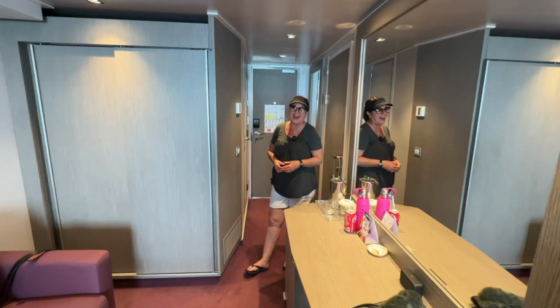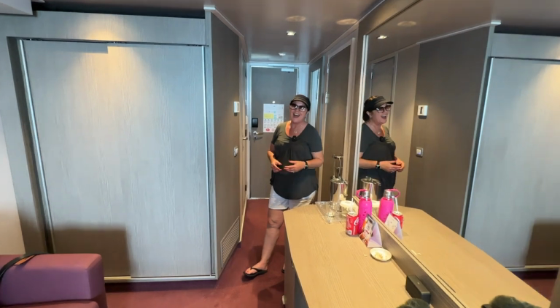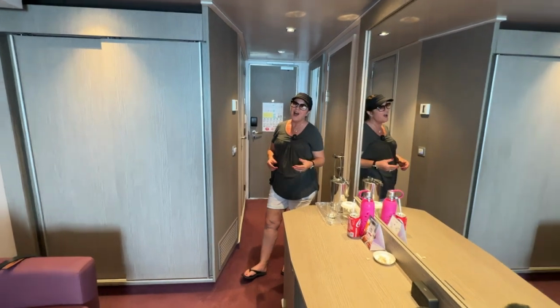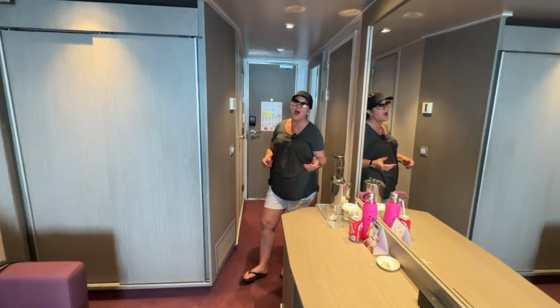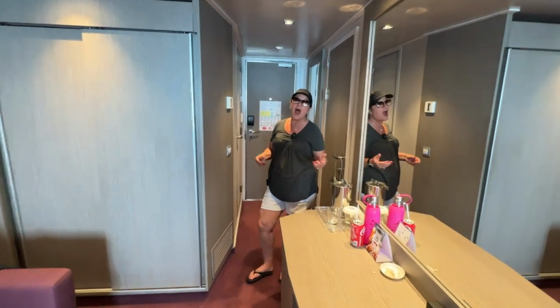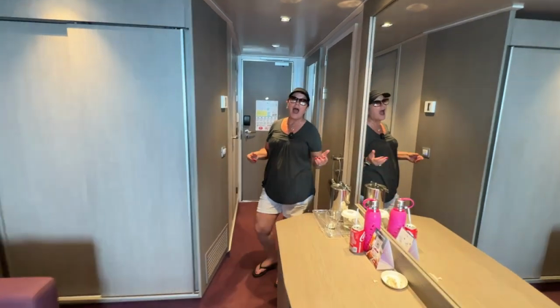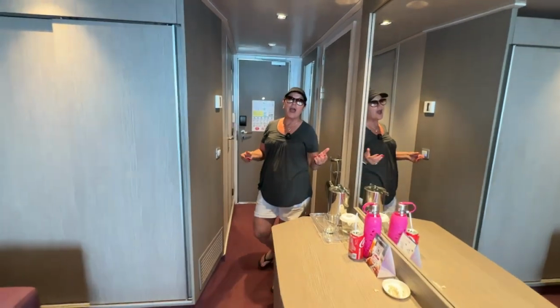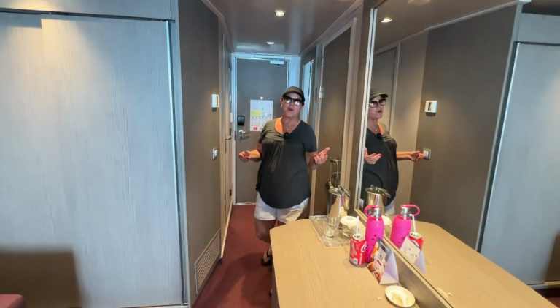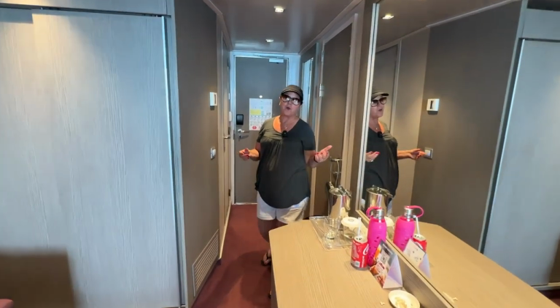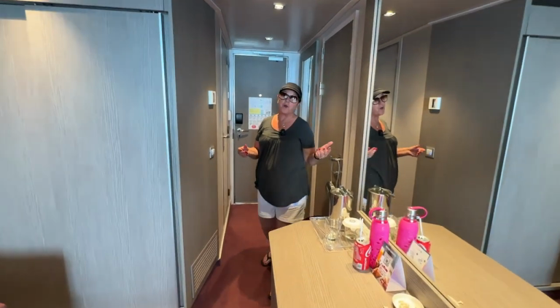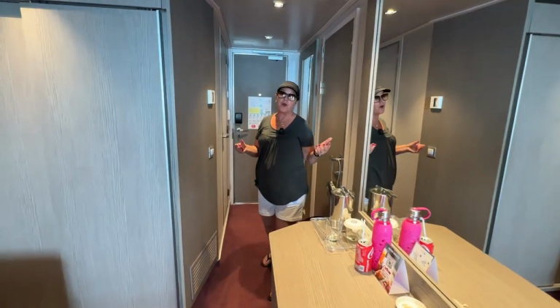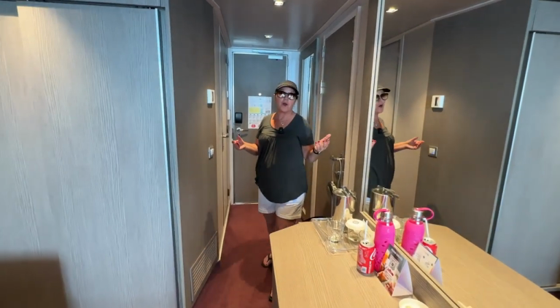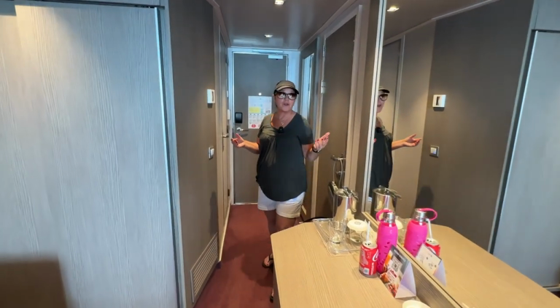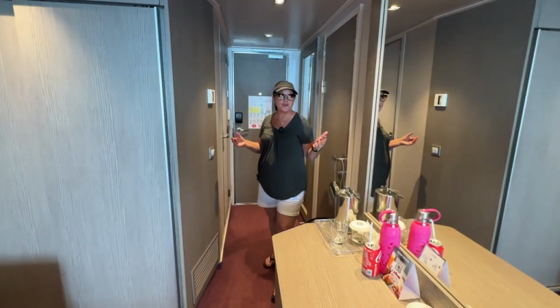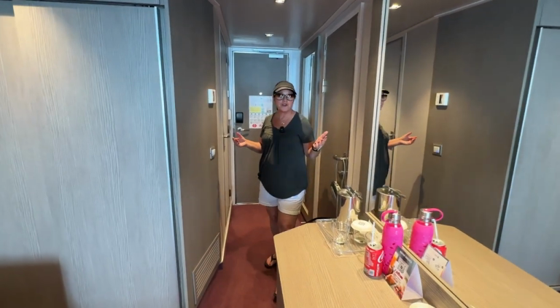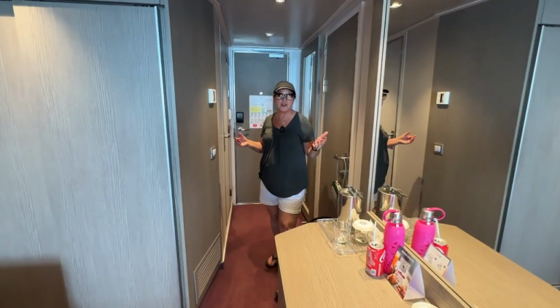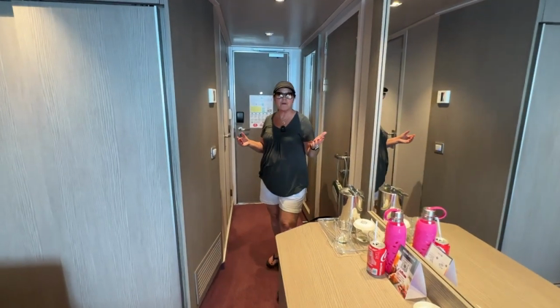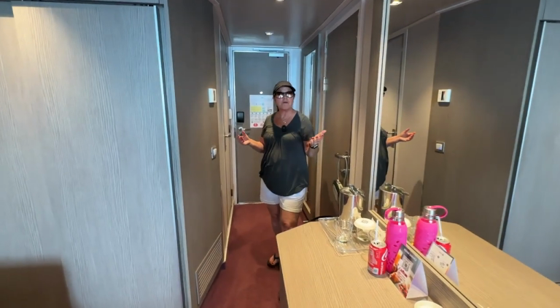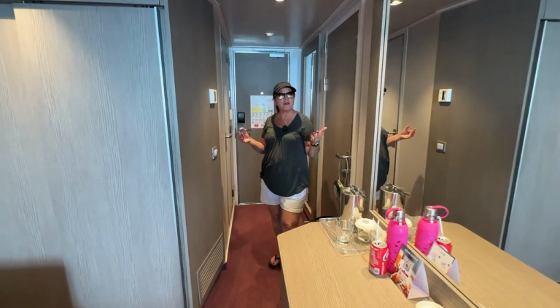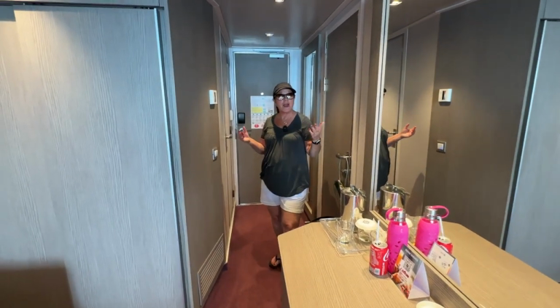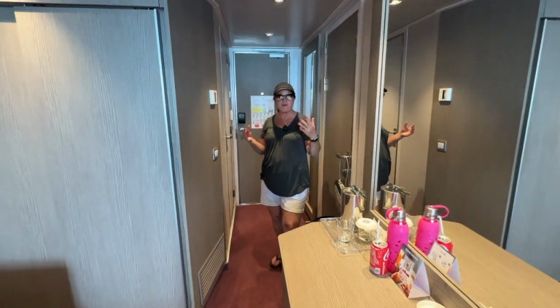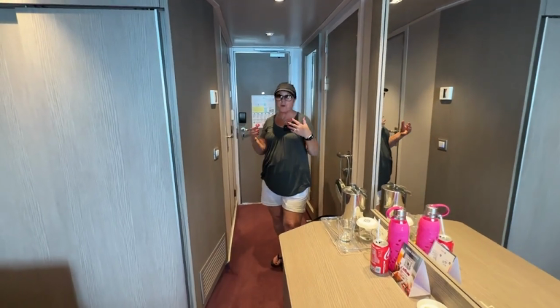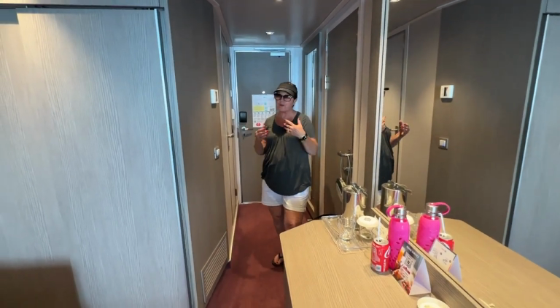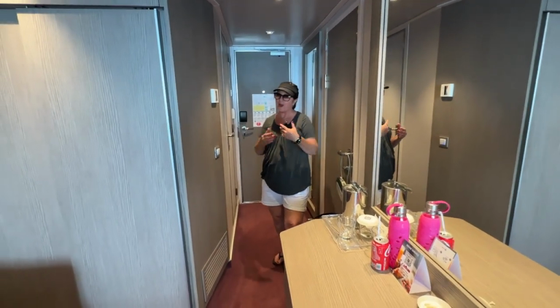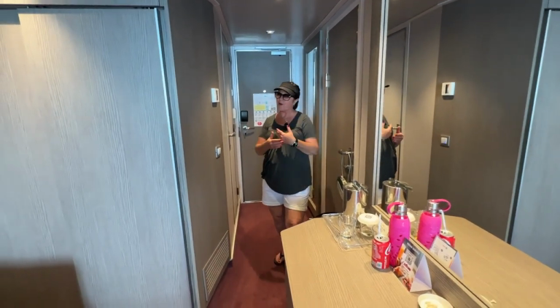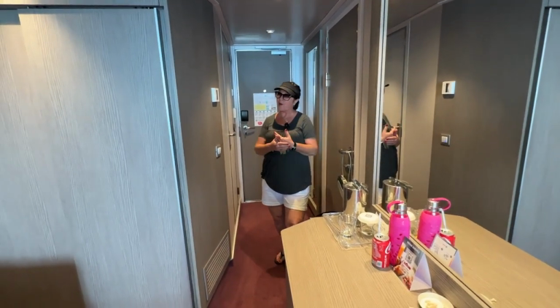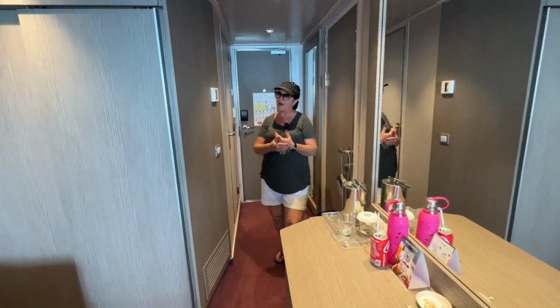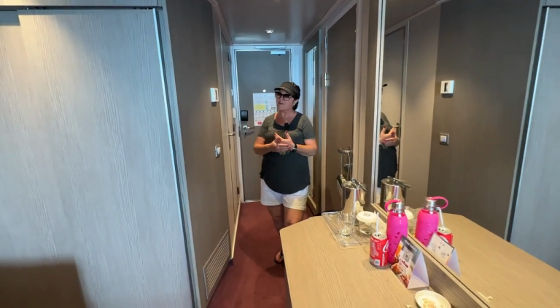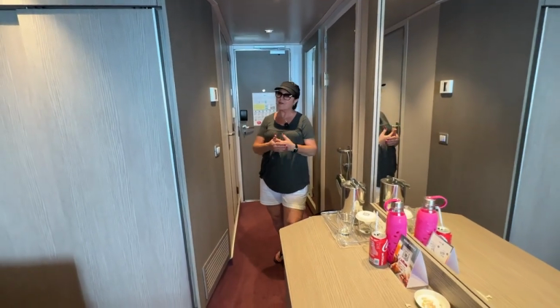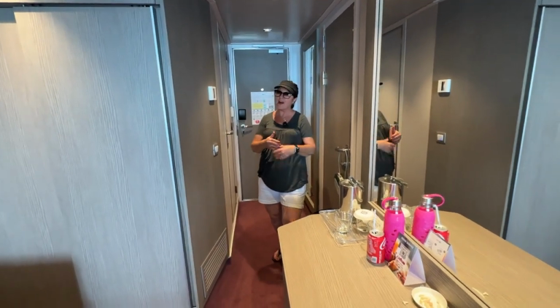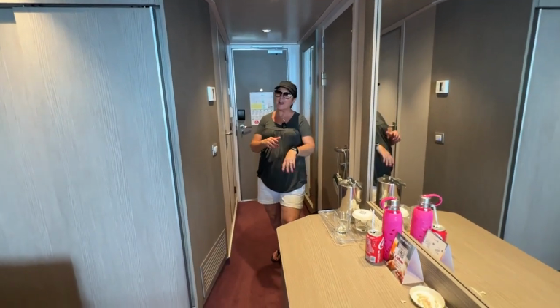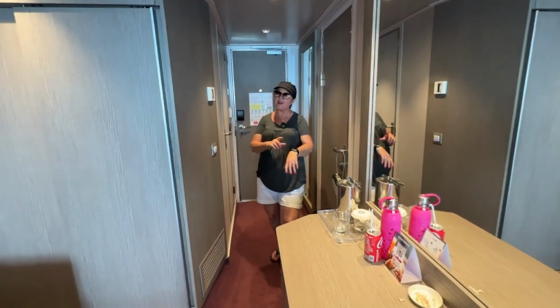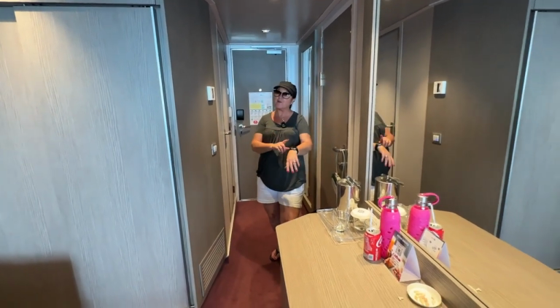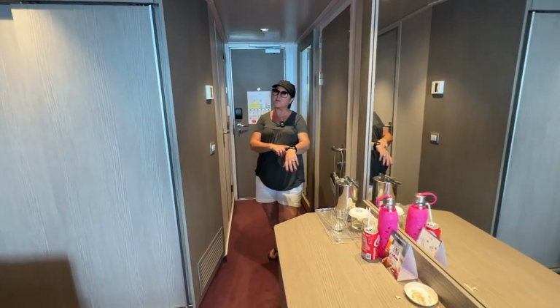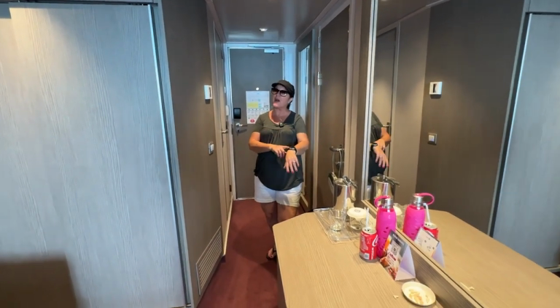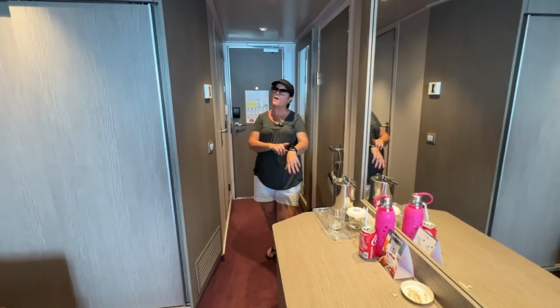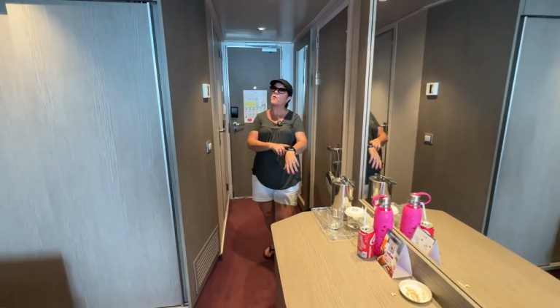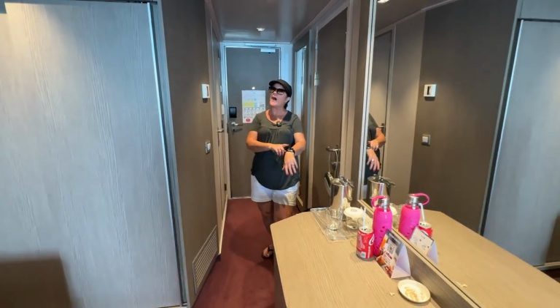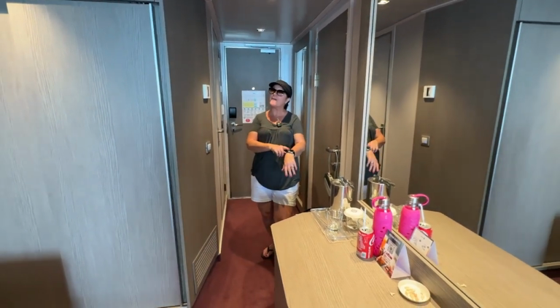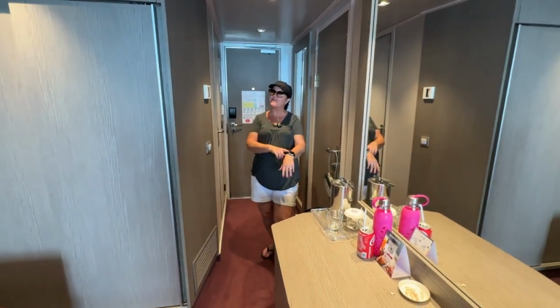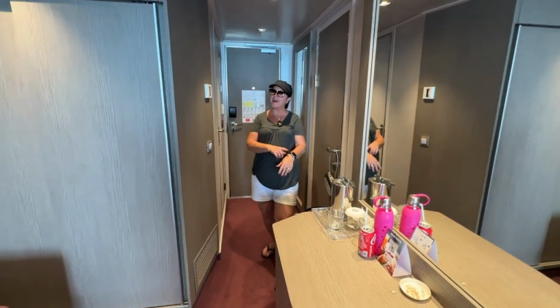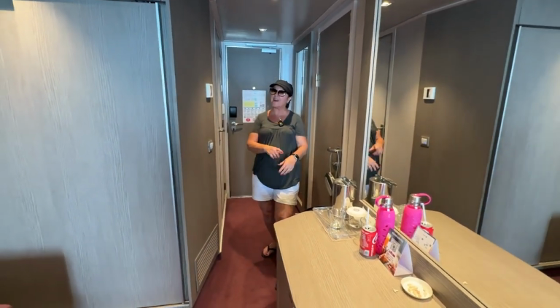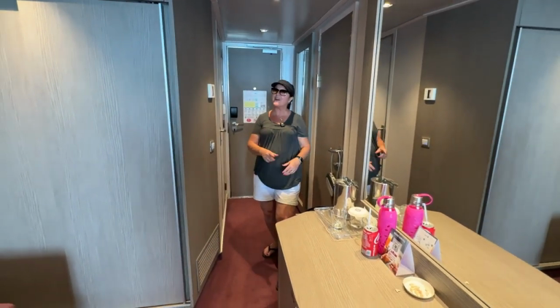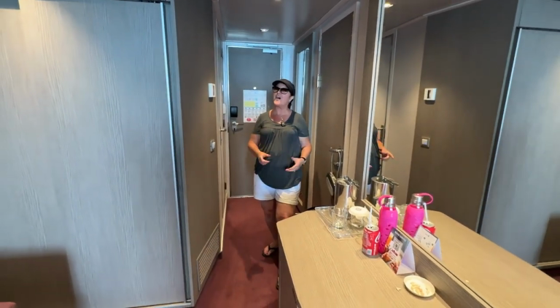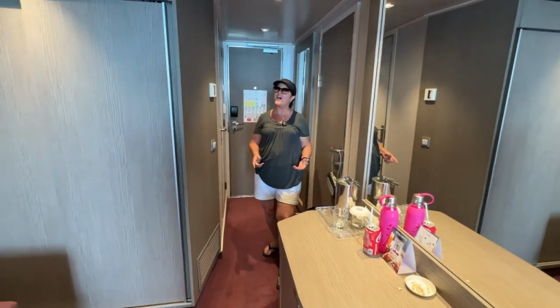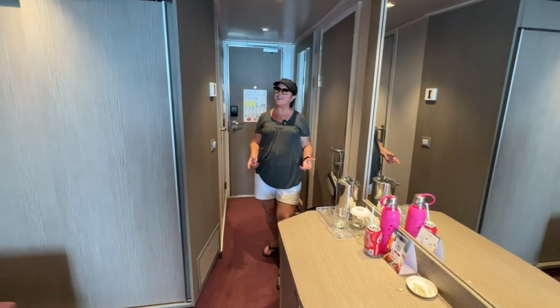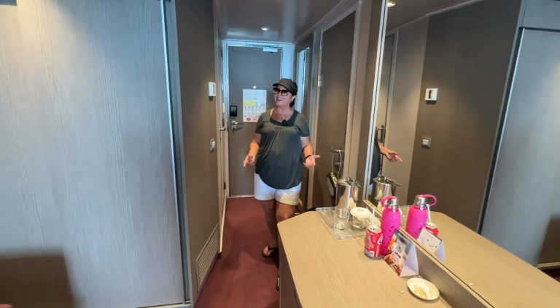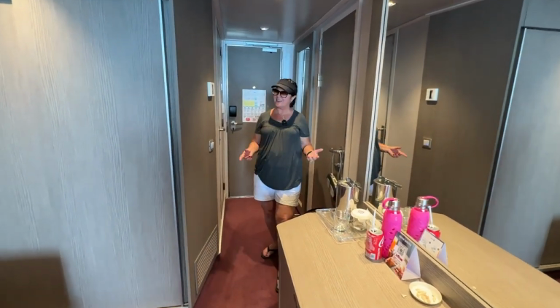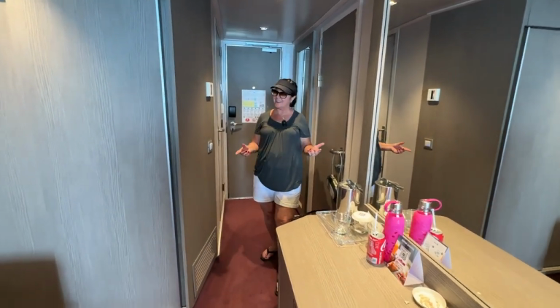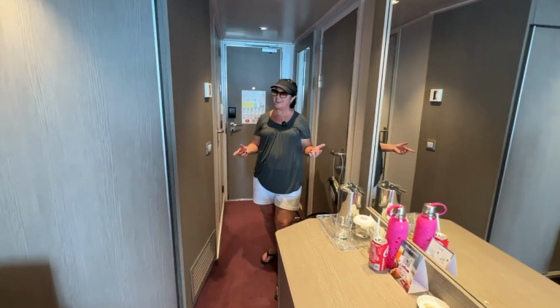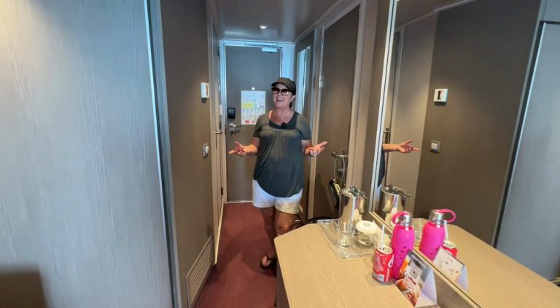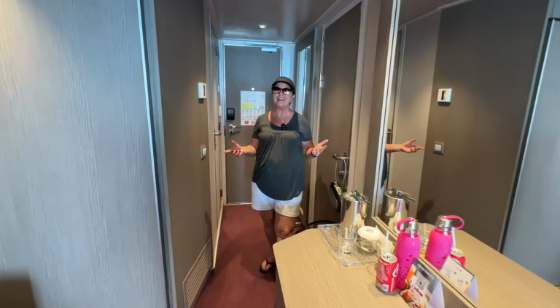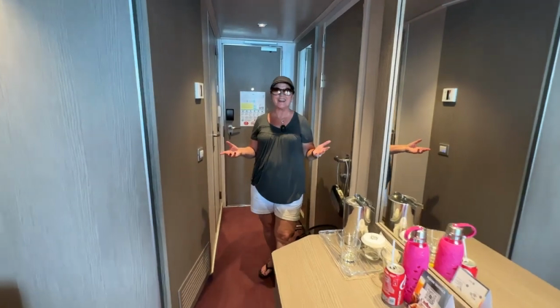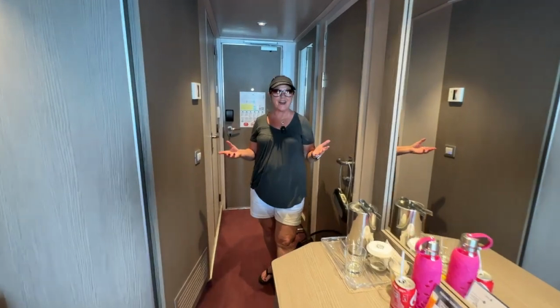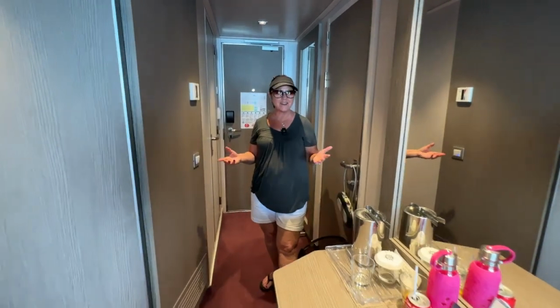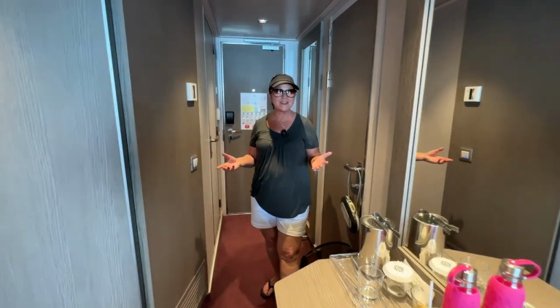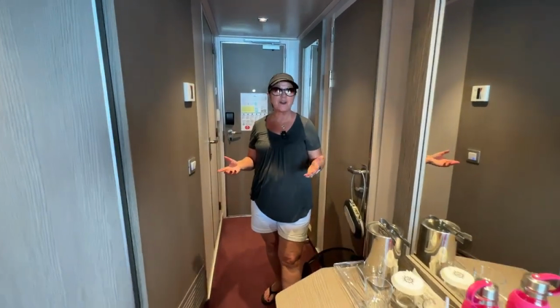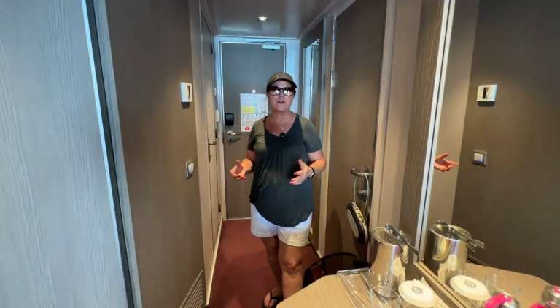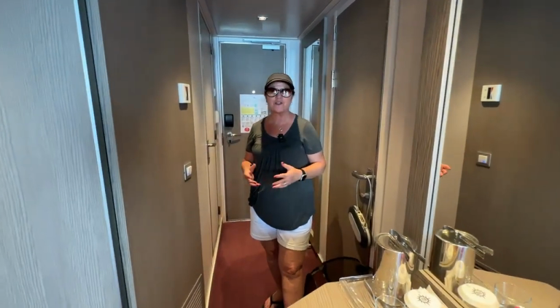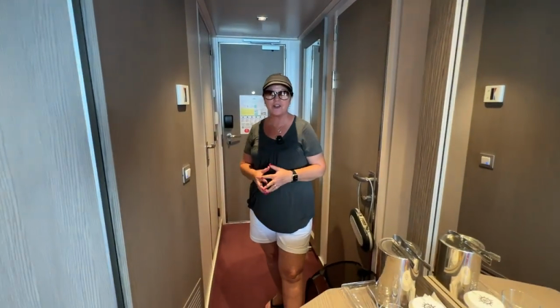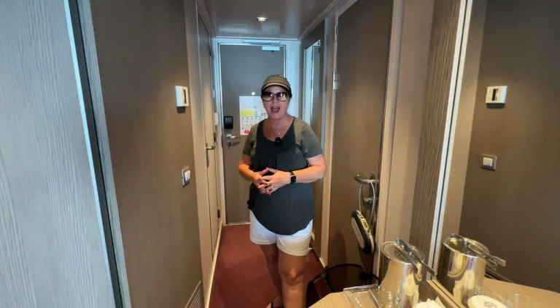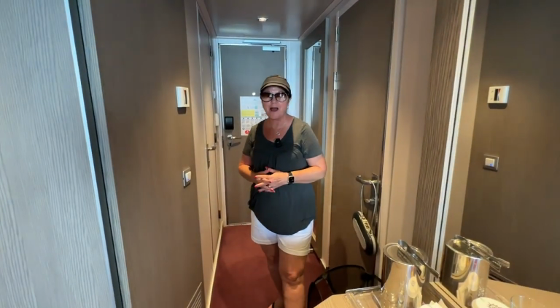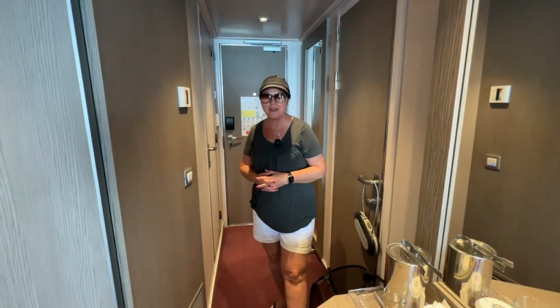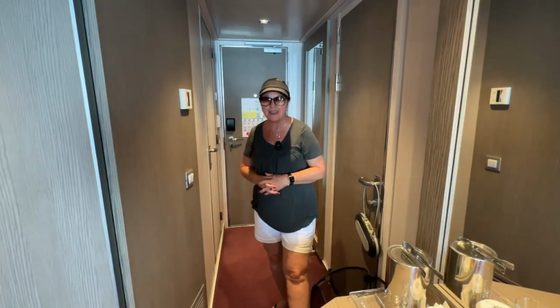All right, we're on the ship. That's right. We've got Wi-Fi and we've got Wi-Fi calling. Not so shabby.